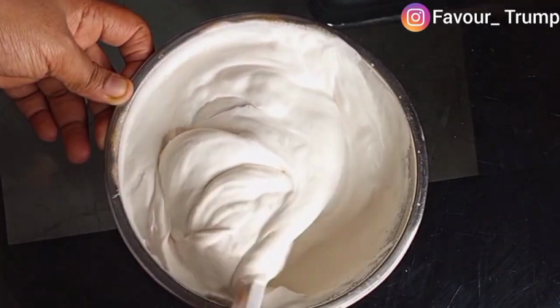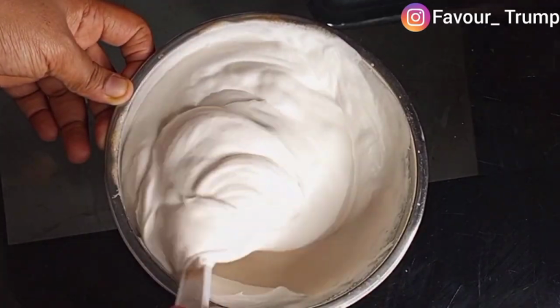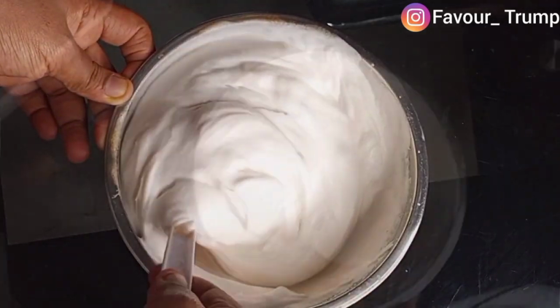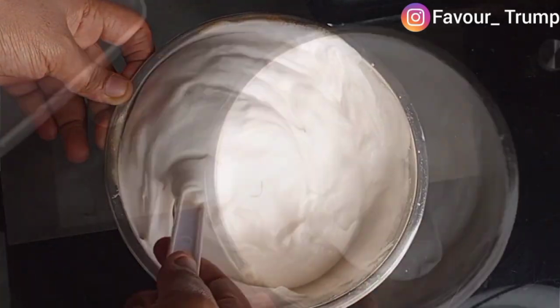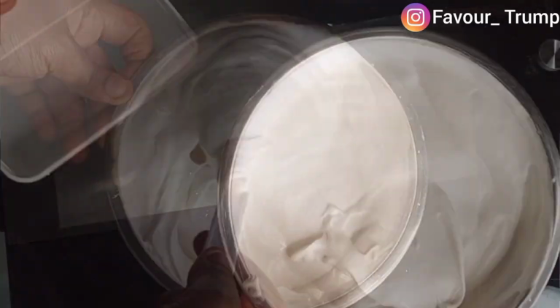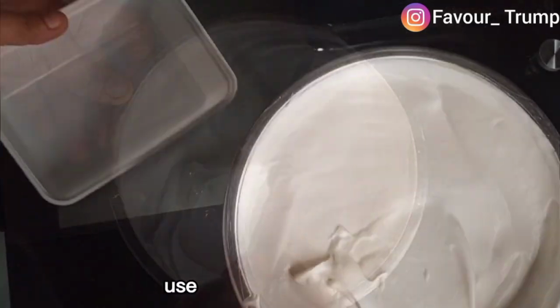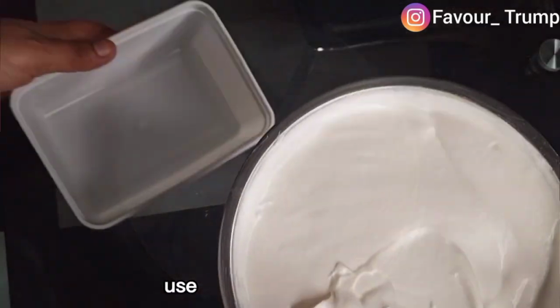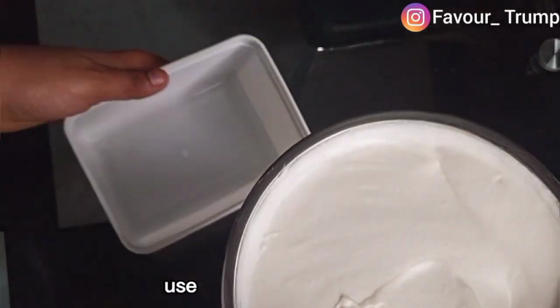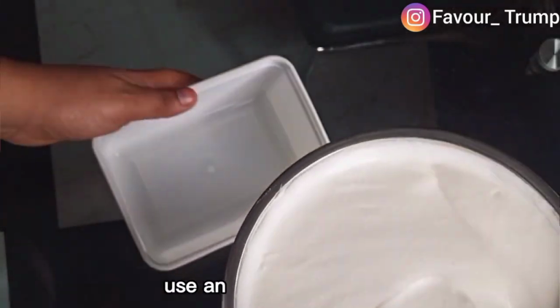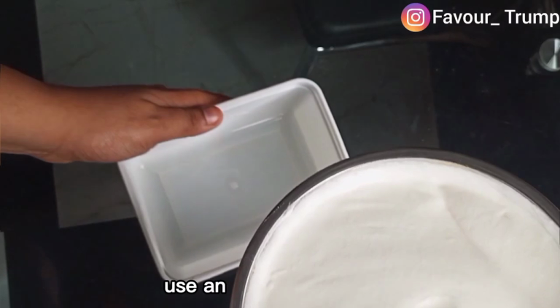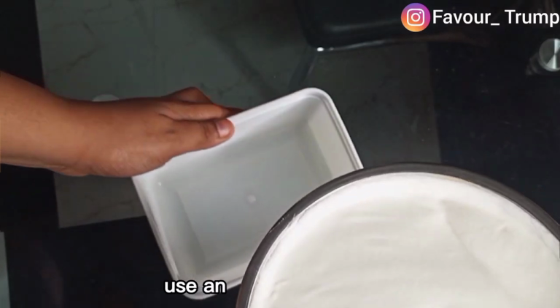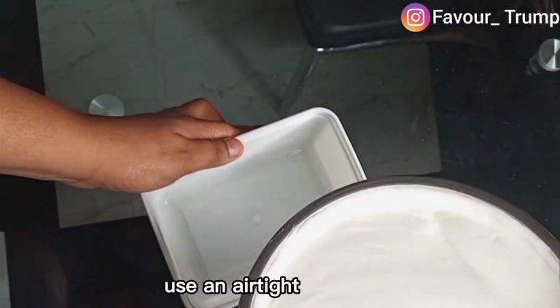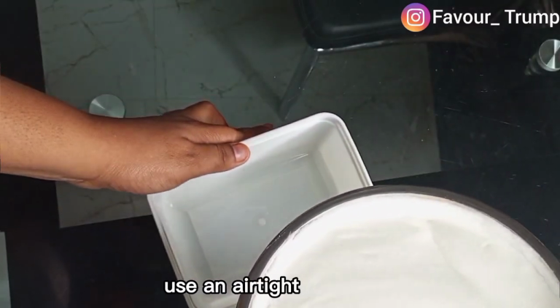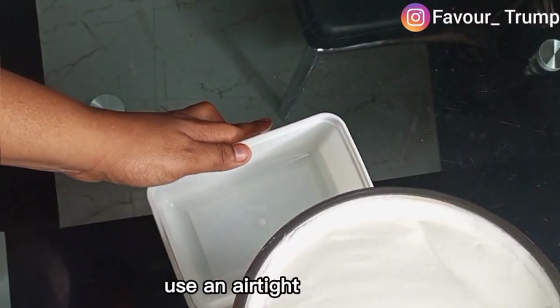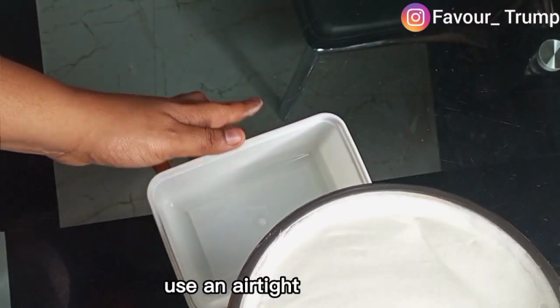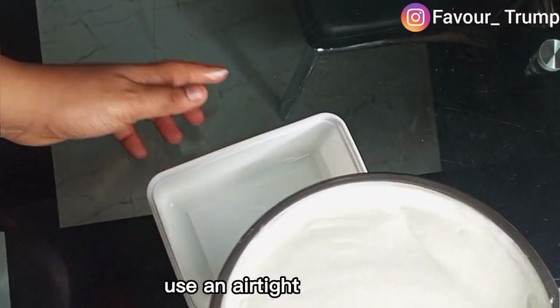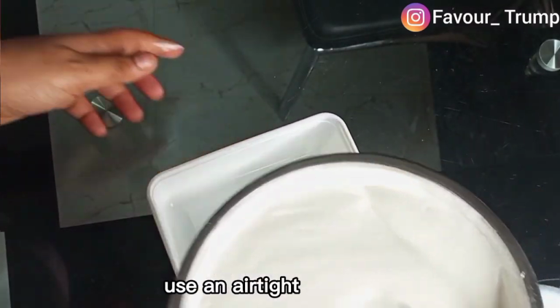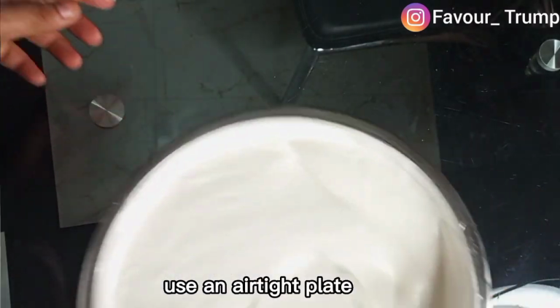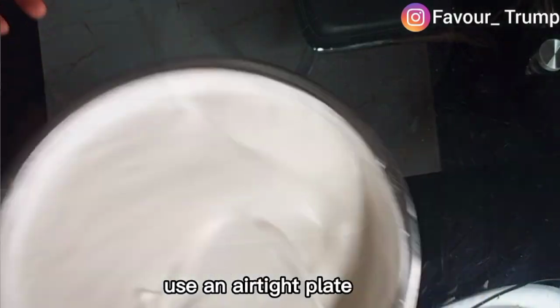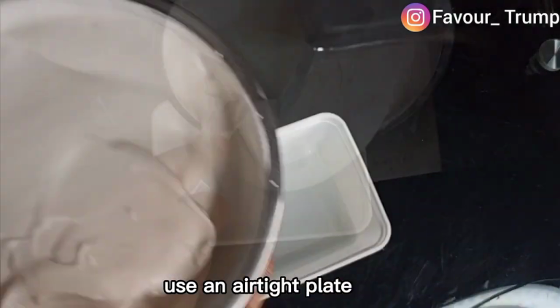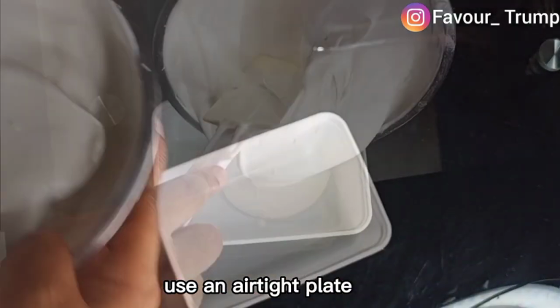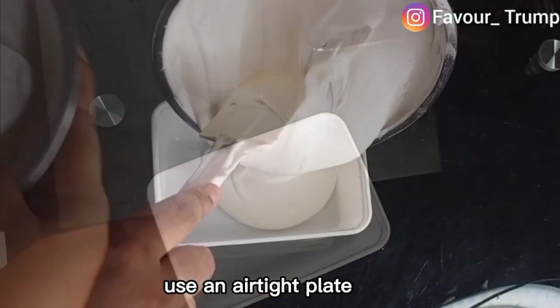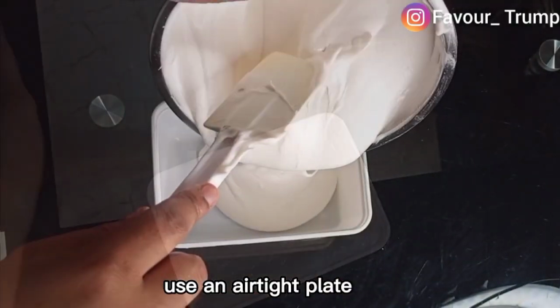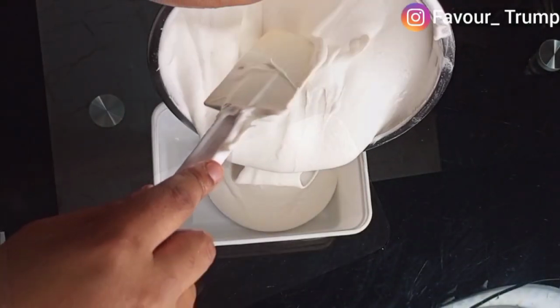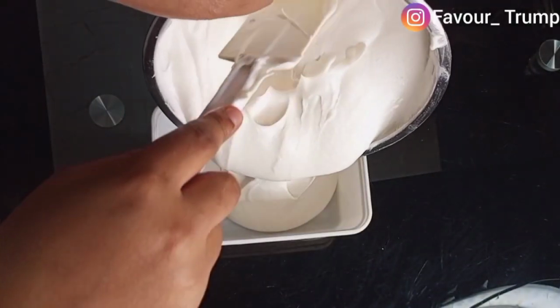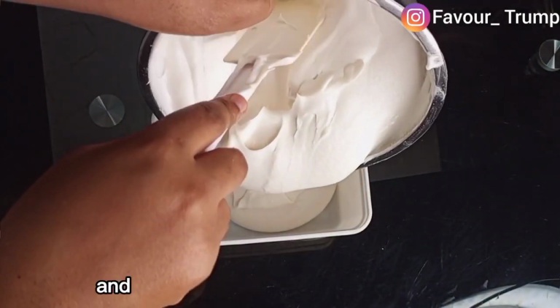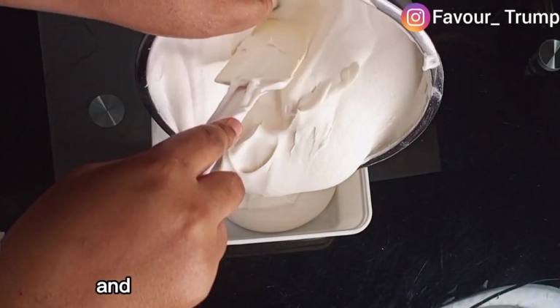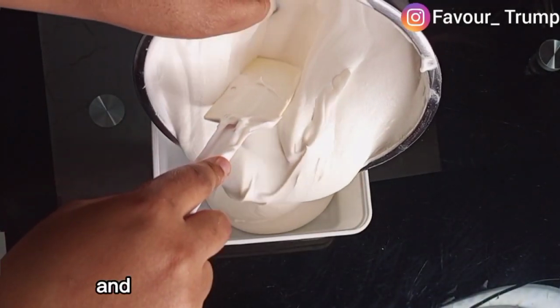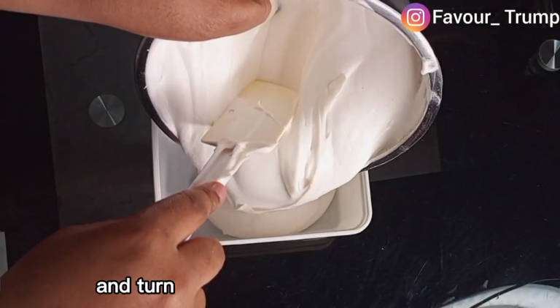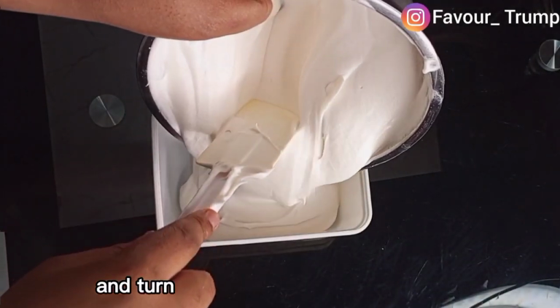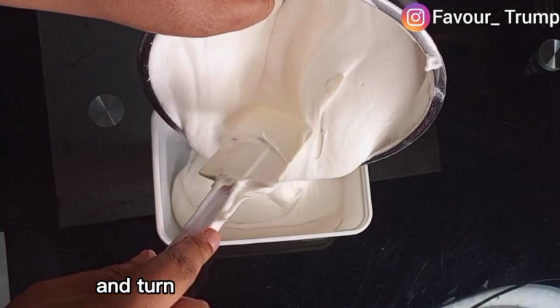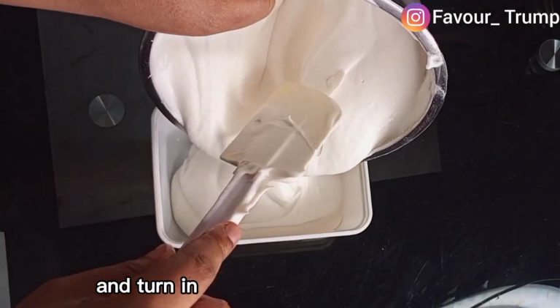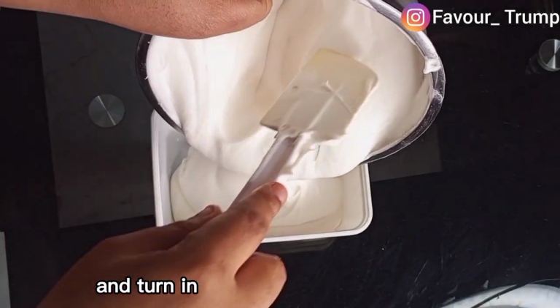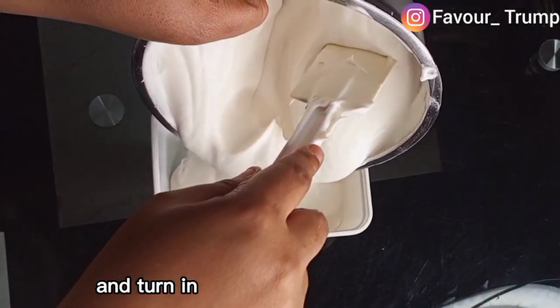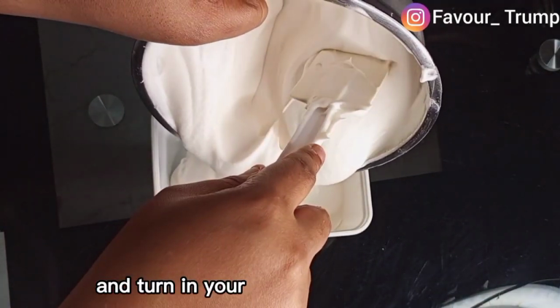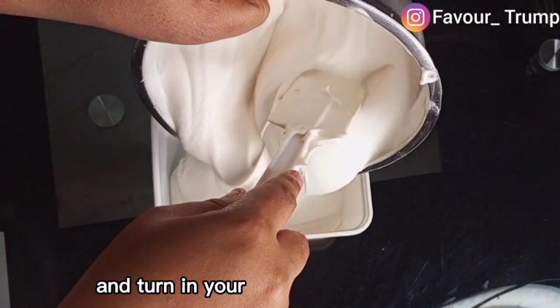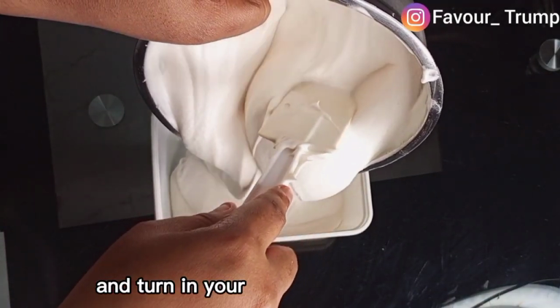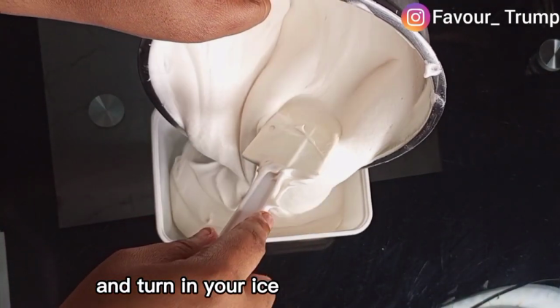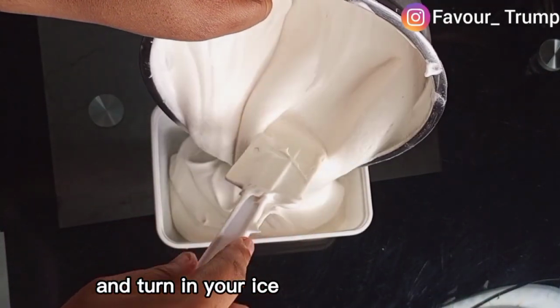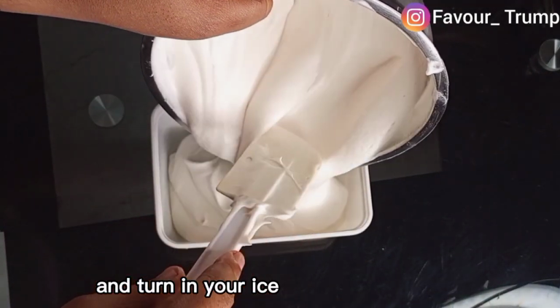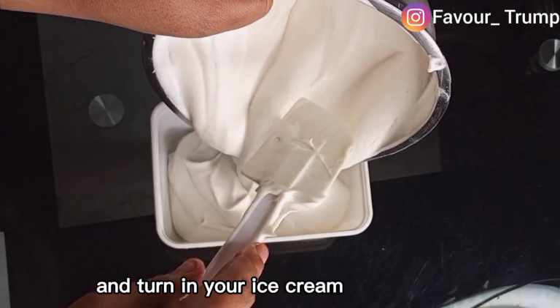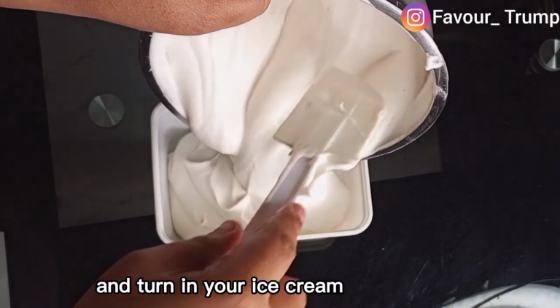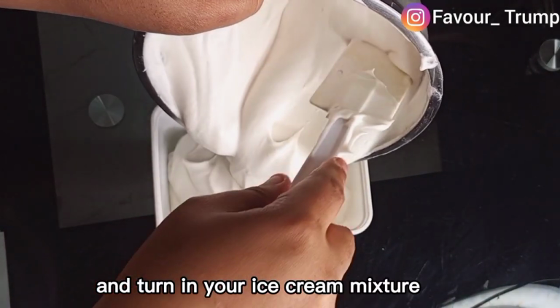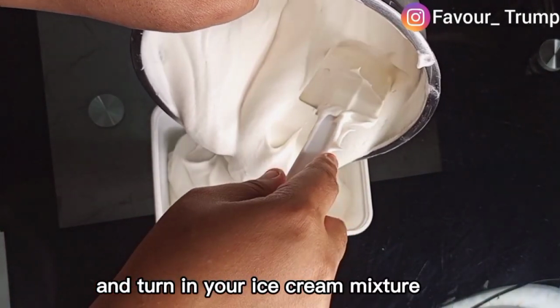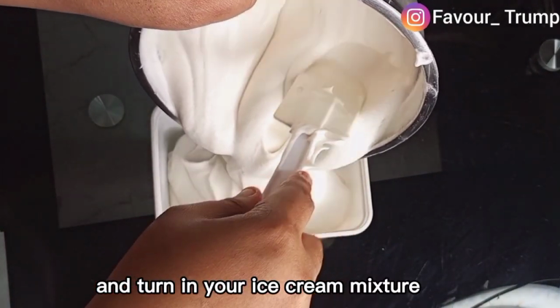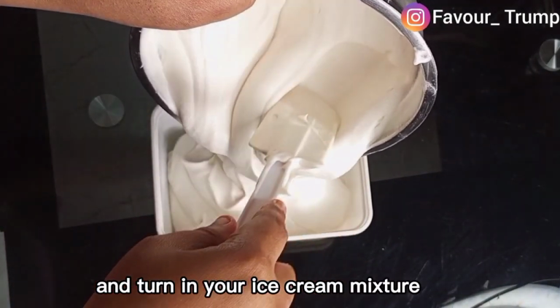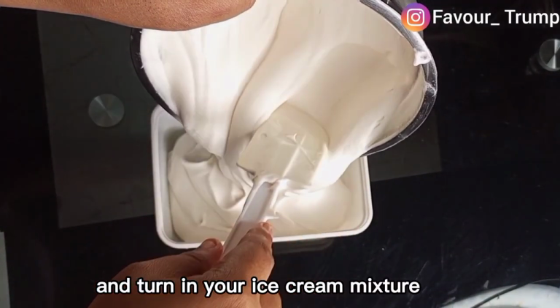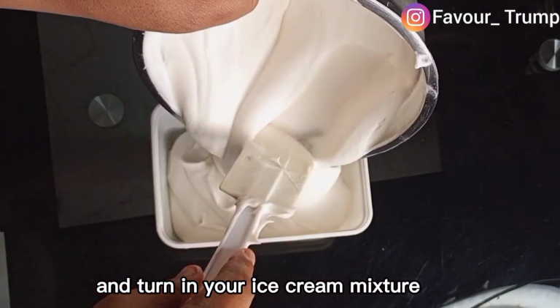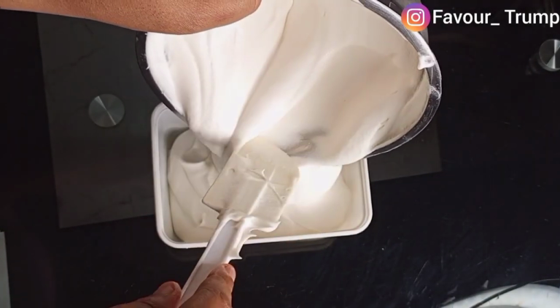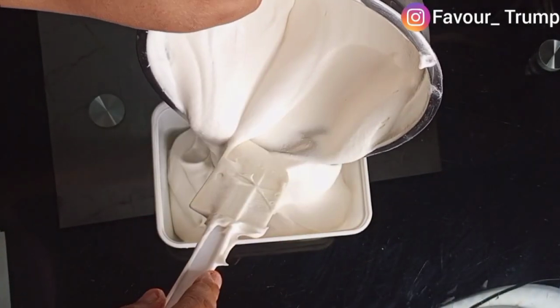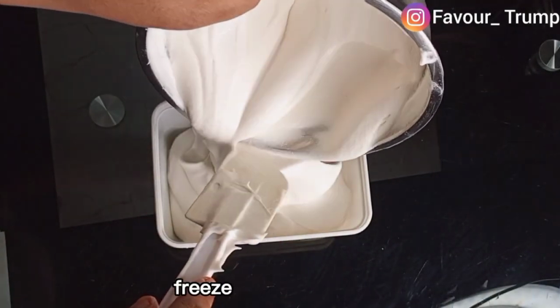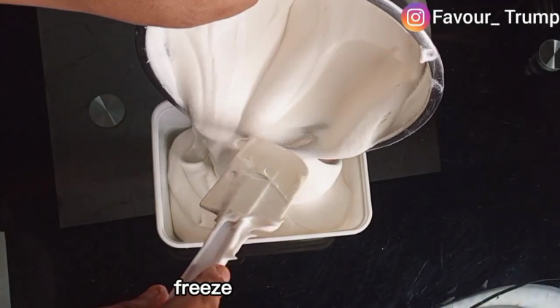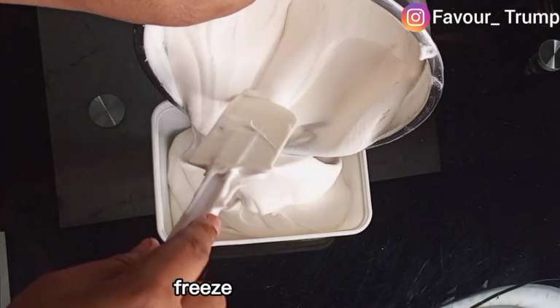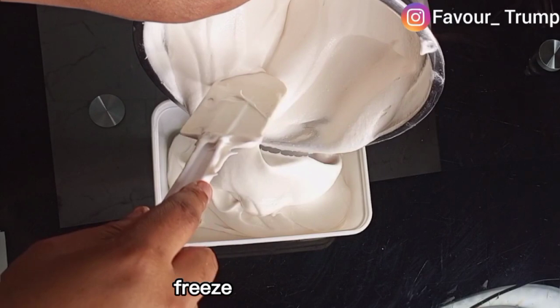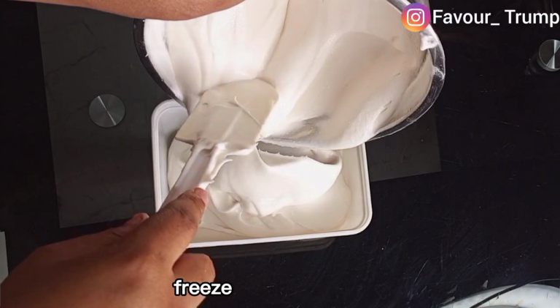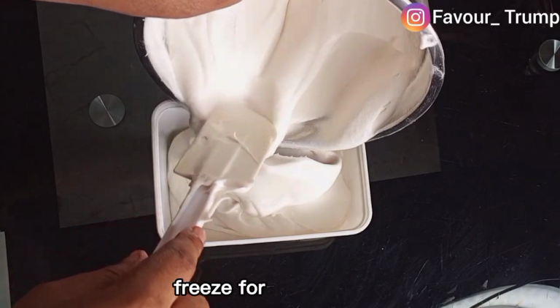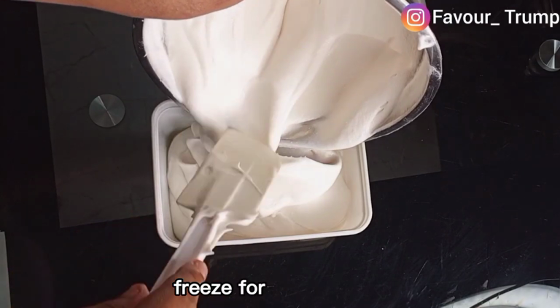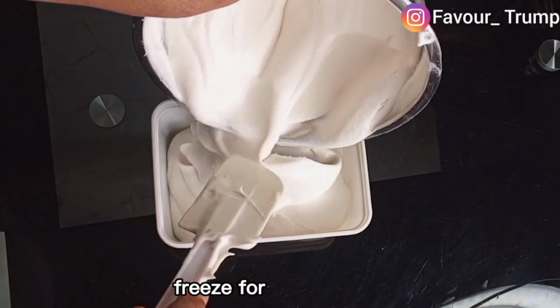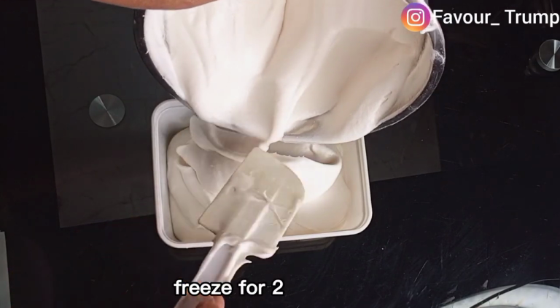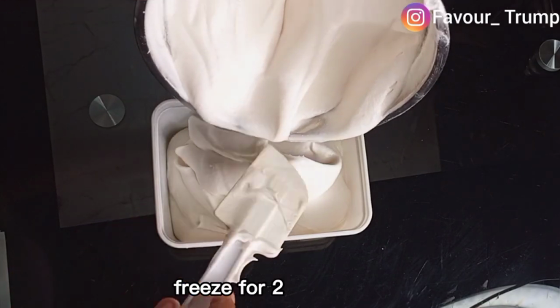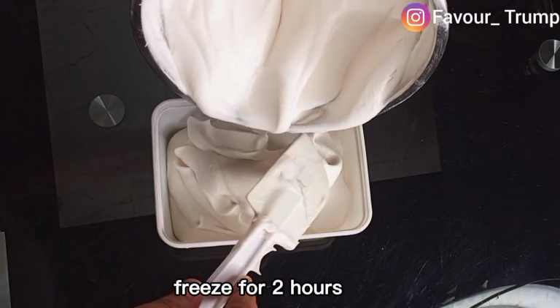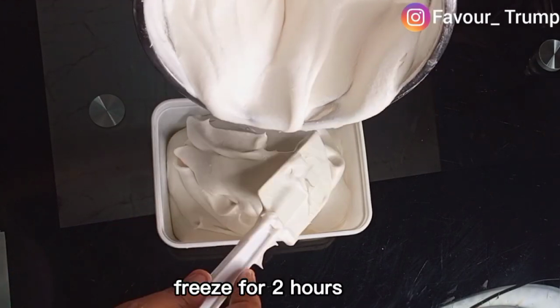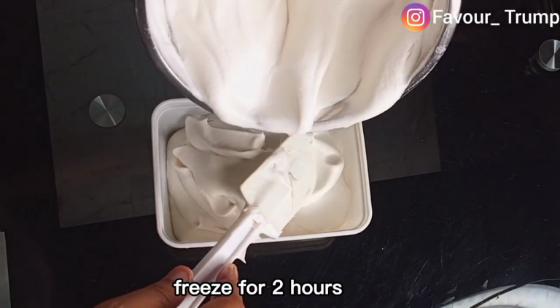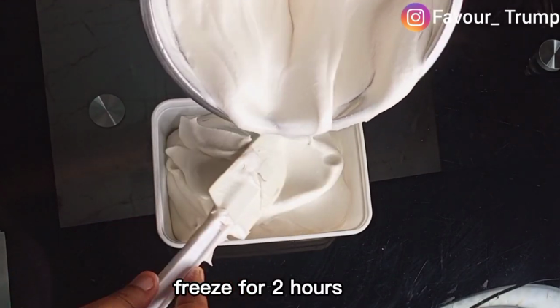Use an airtight container and pour in your ice cream mixture, then freeze for two hours.